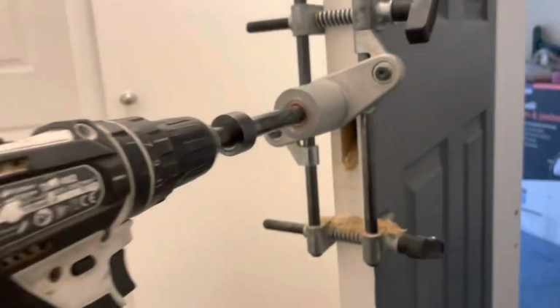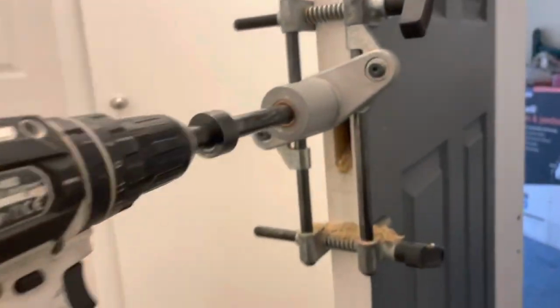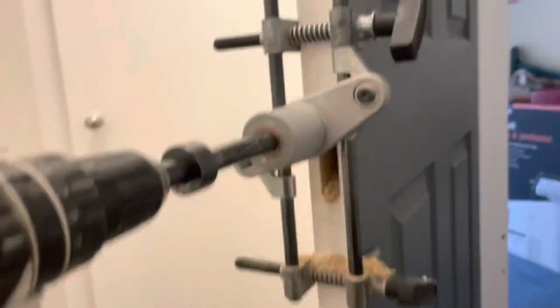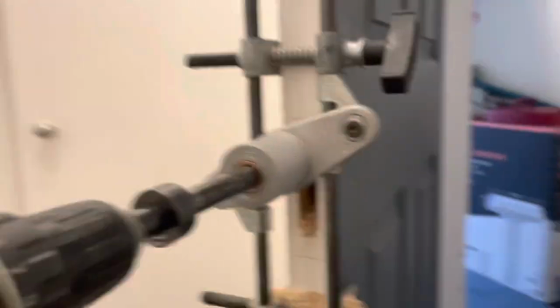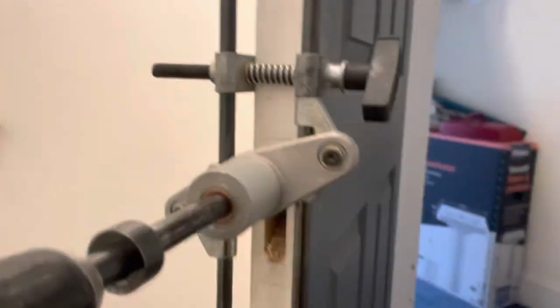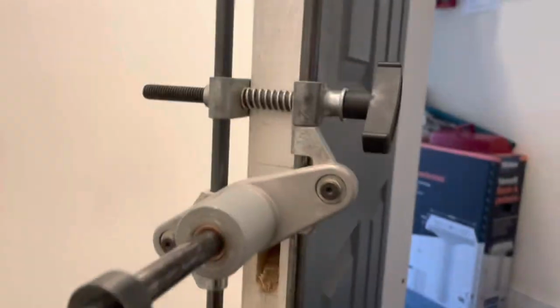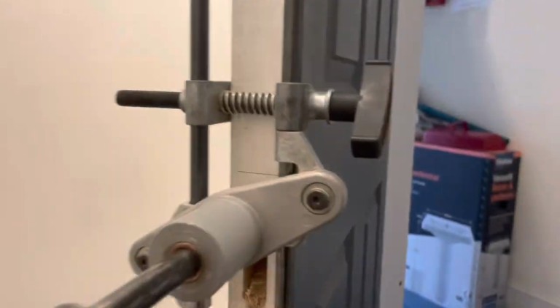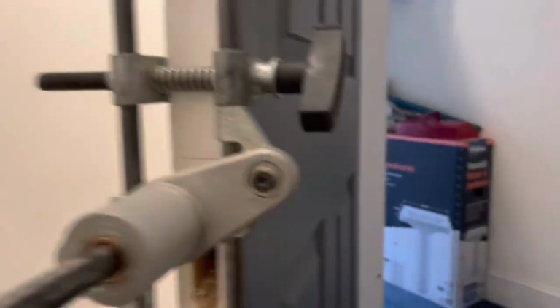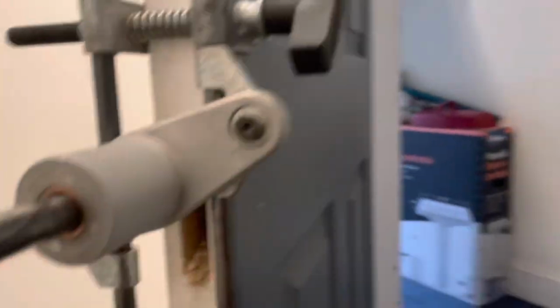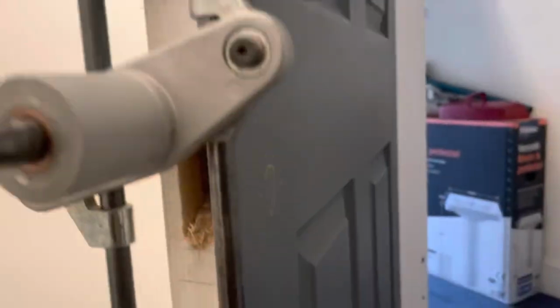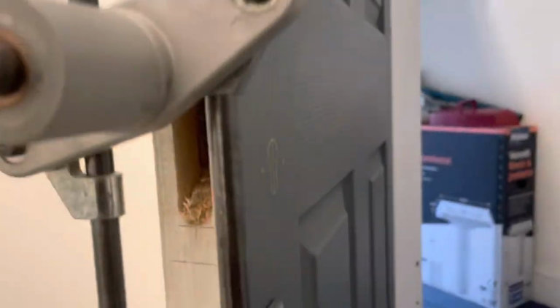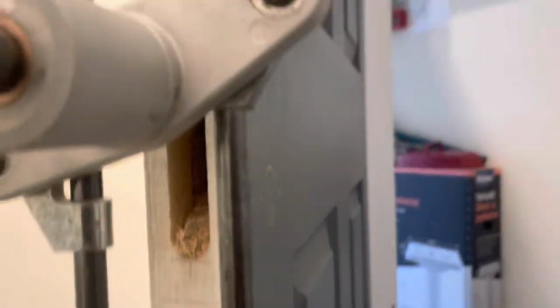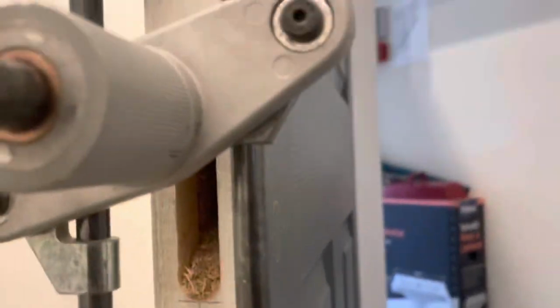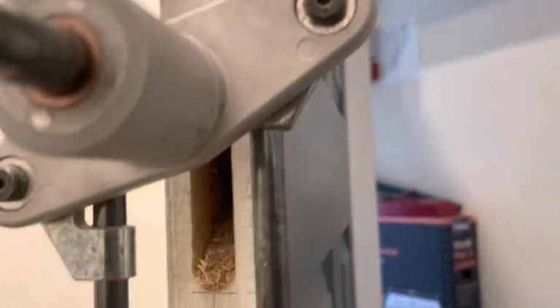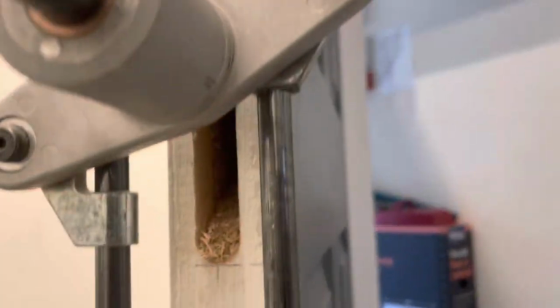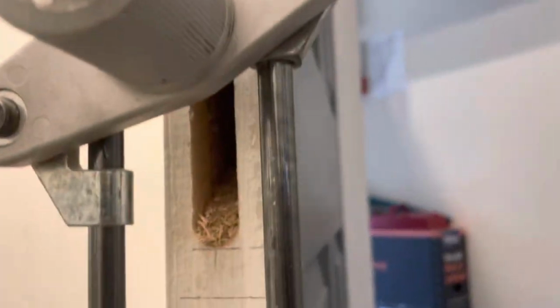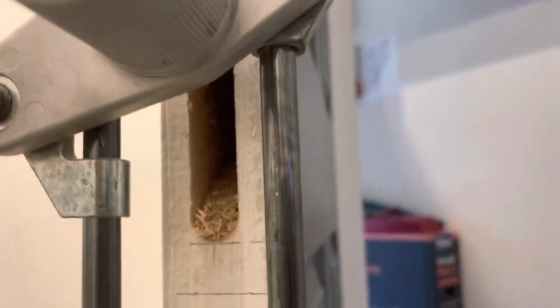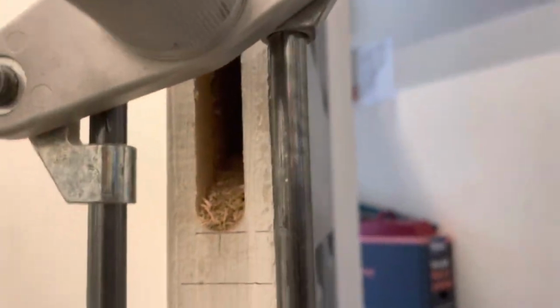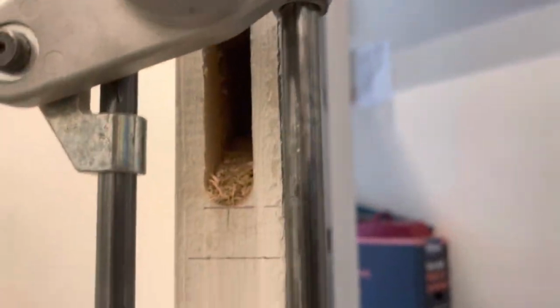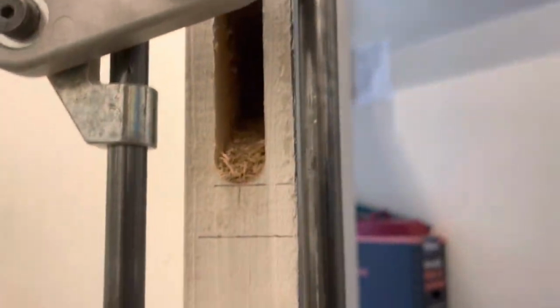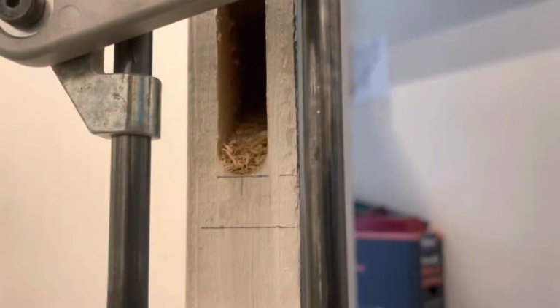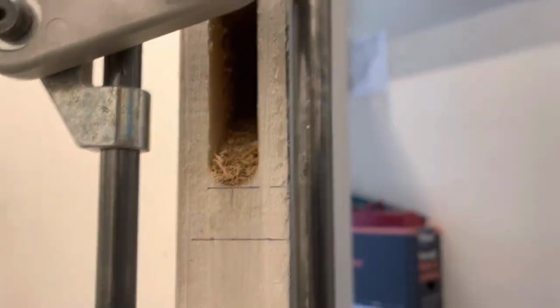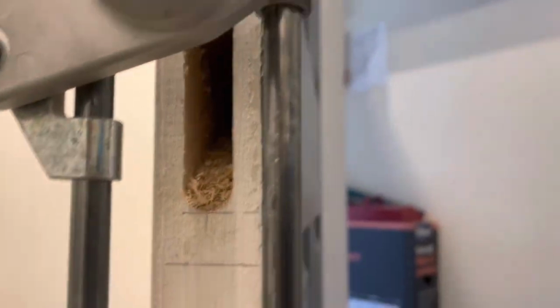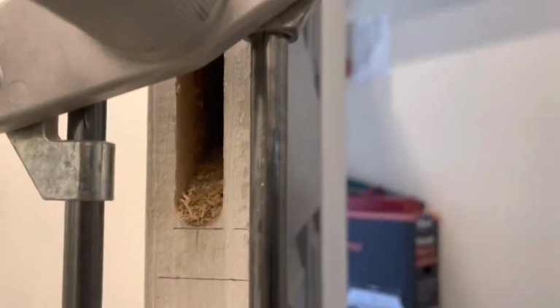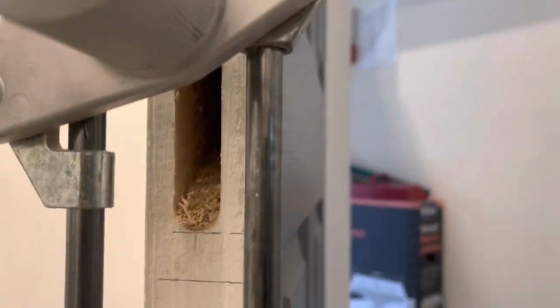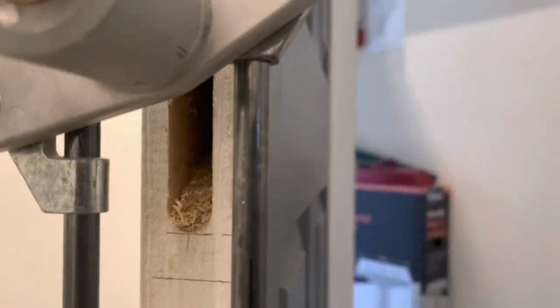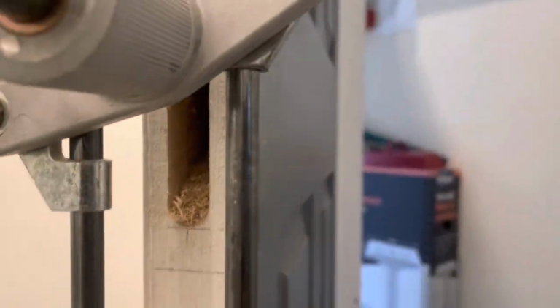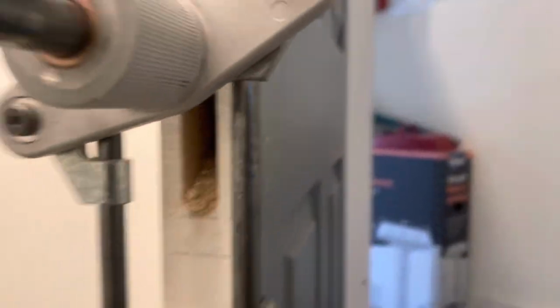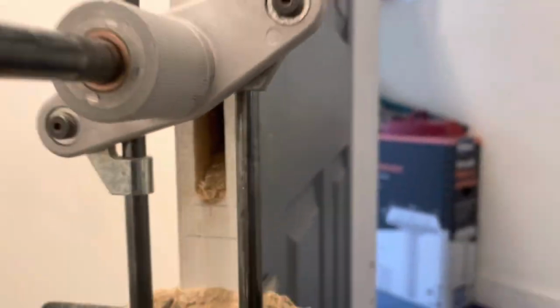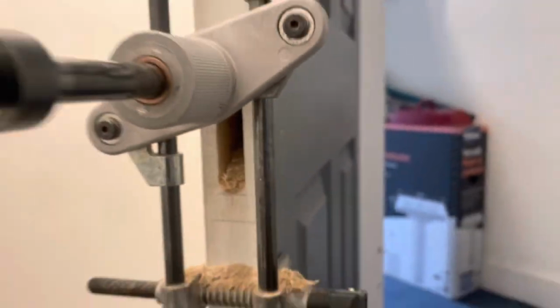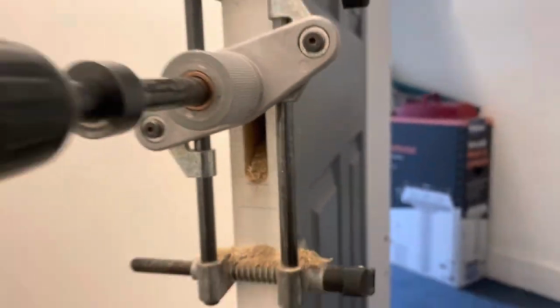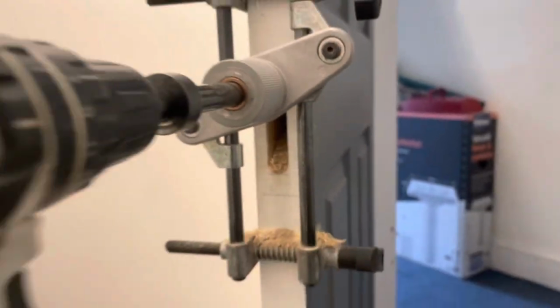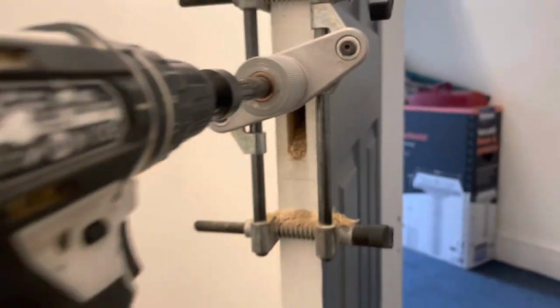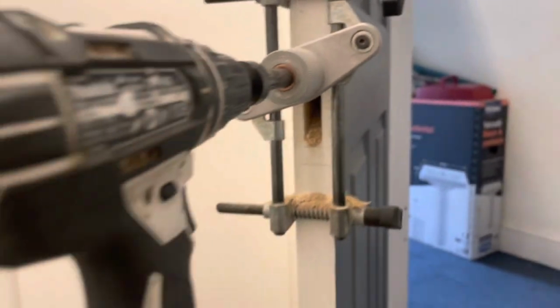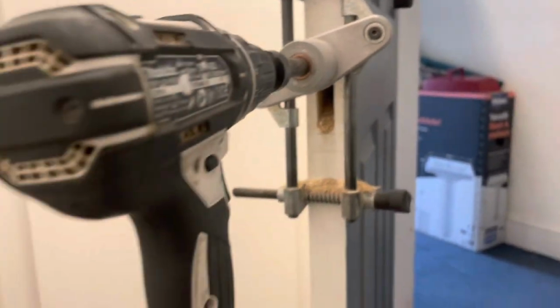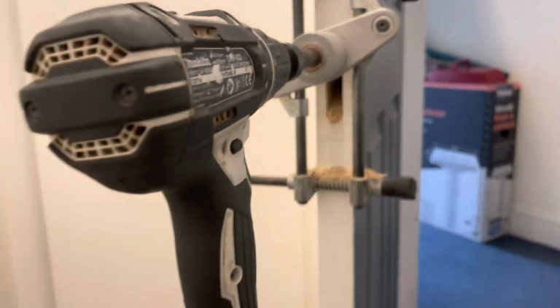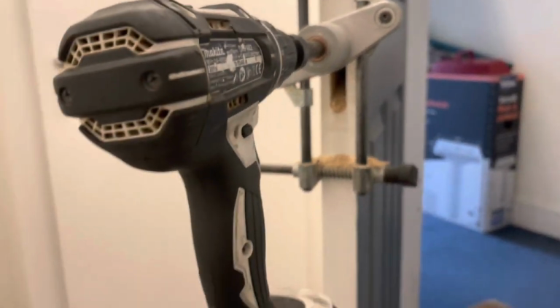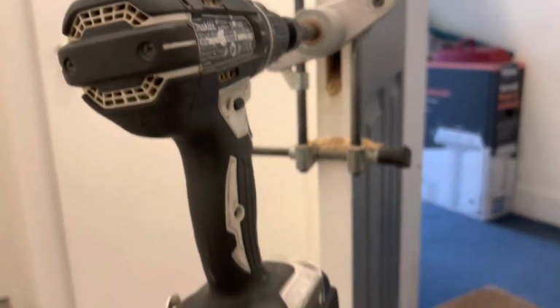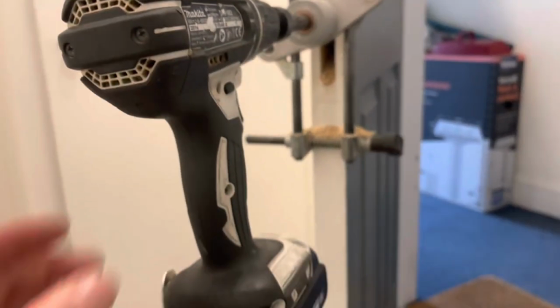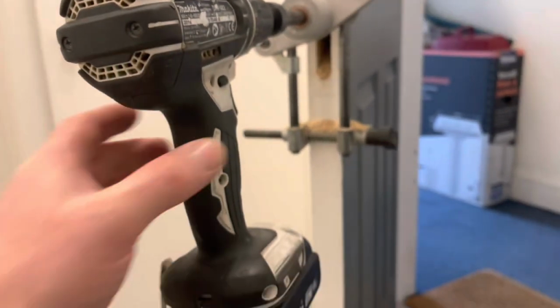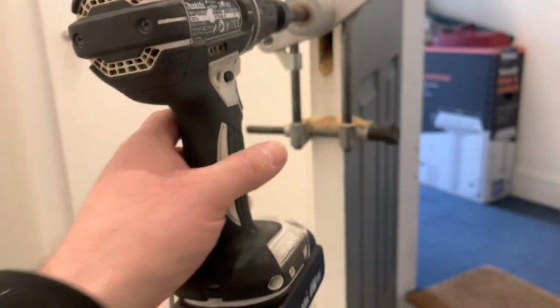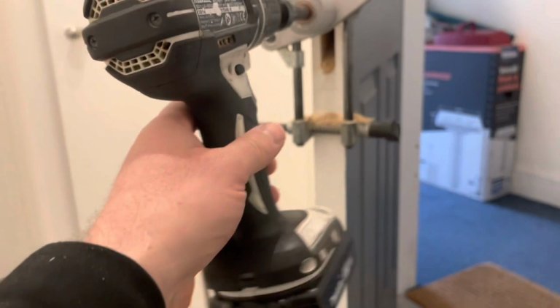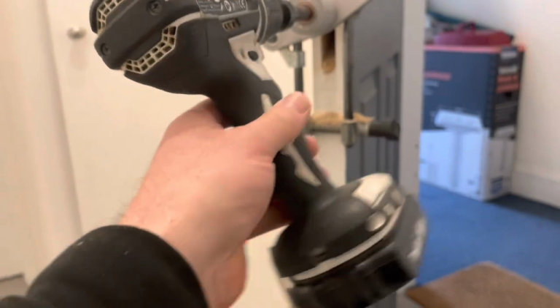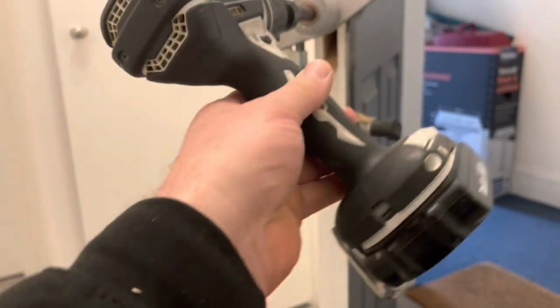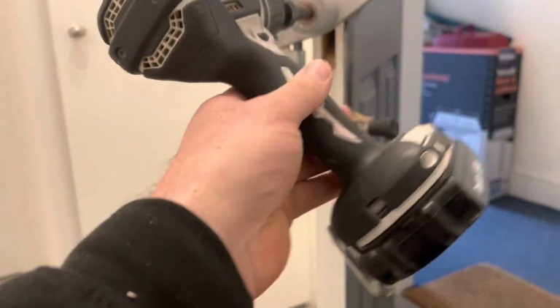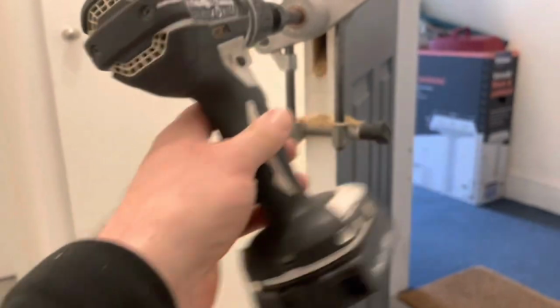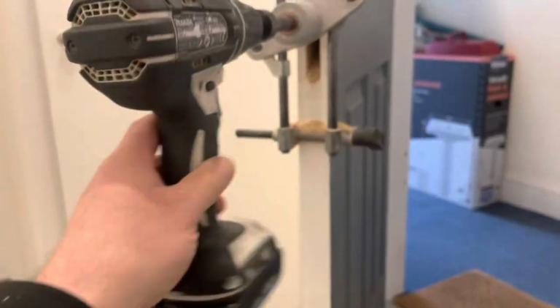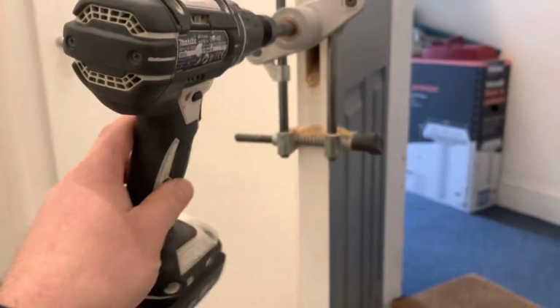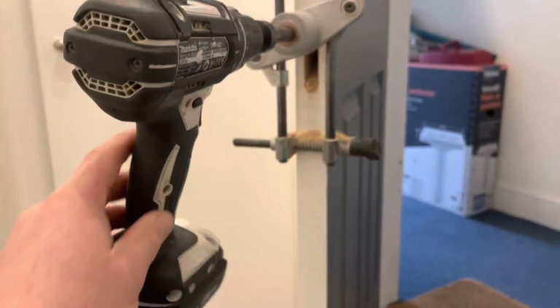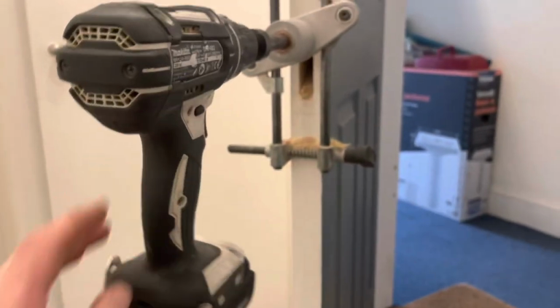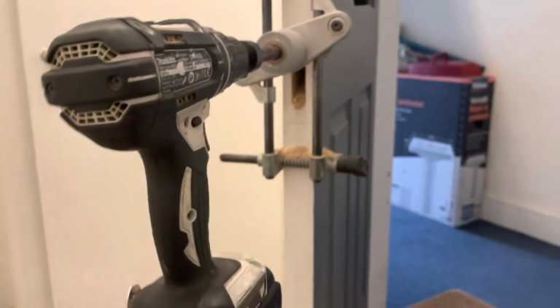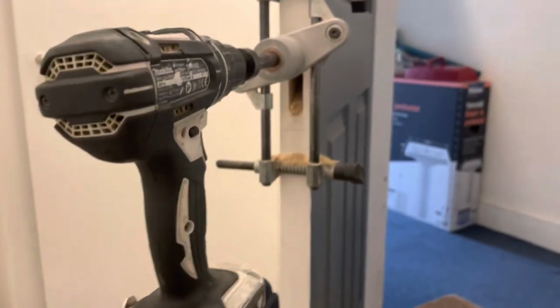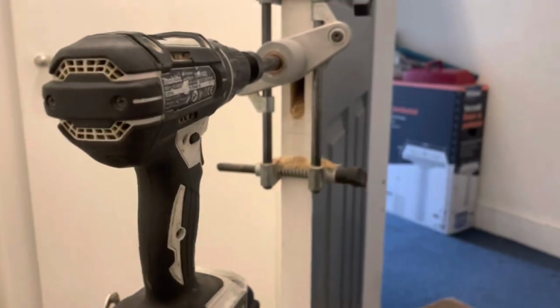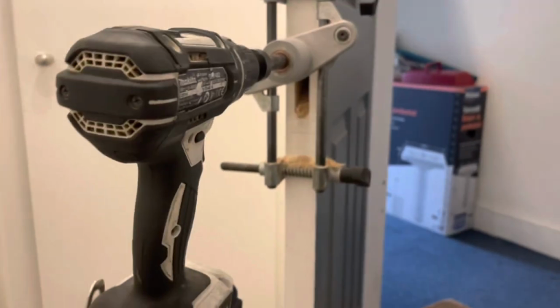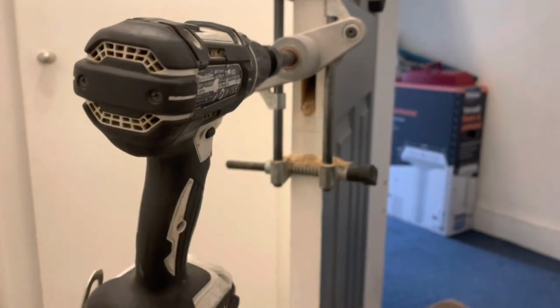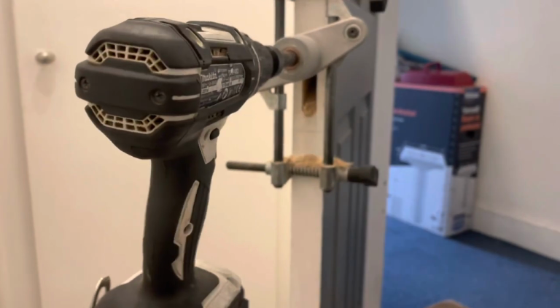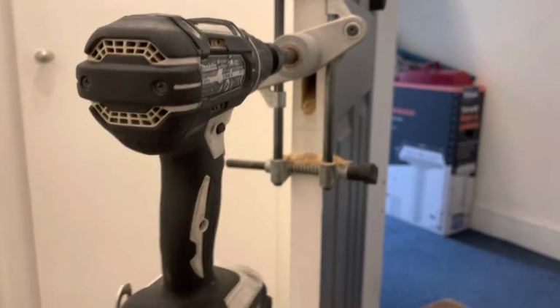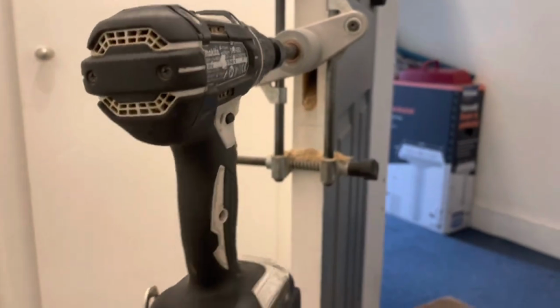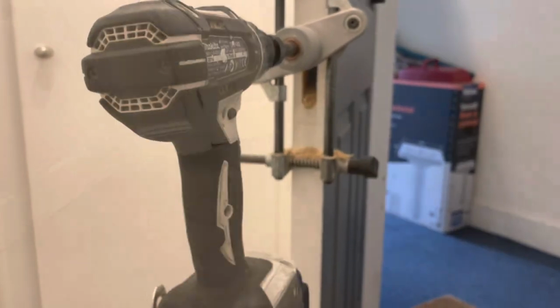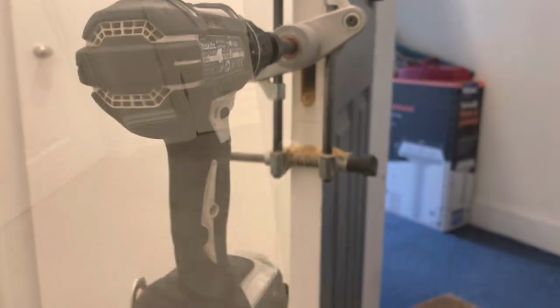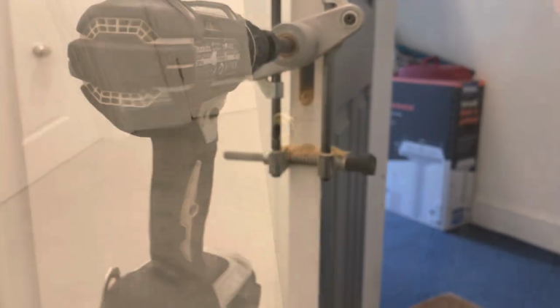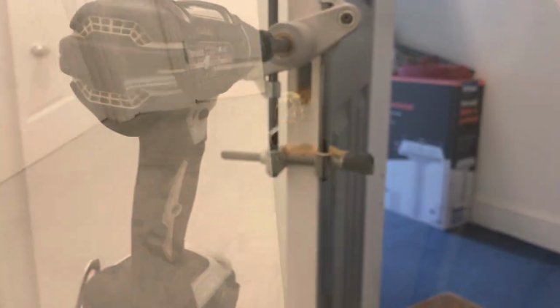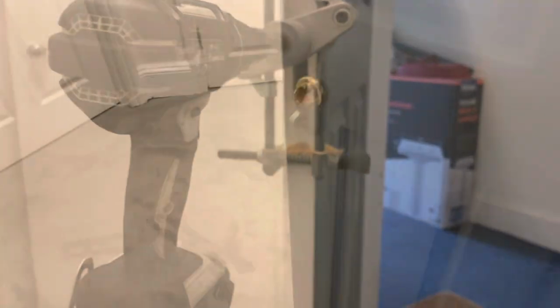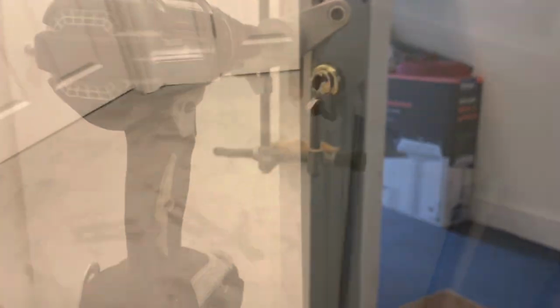There you go. So that's the mortise cut out. As you can see, I'm just using my Makita cordless on this one.